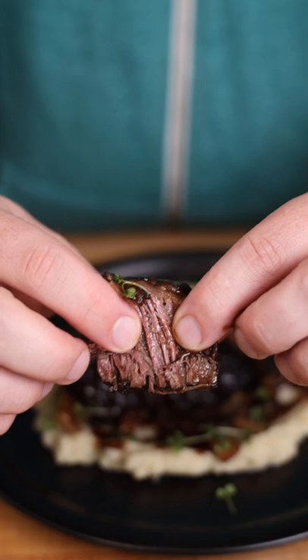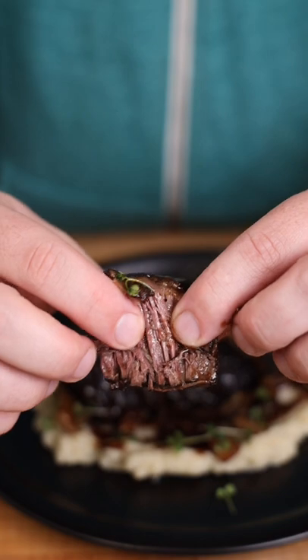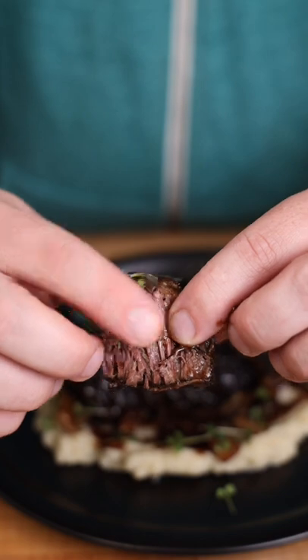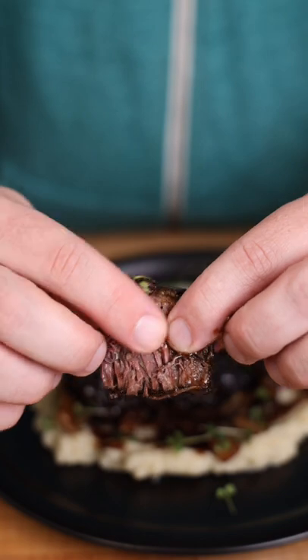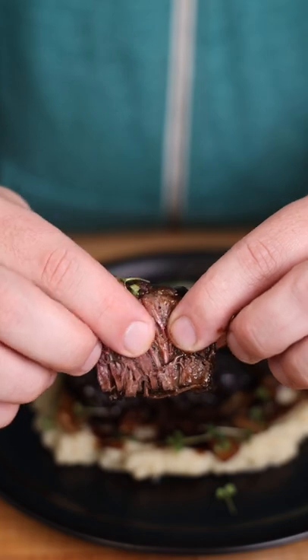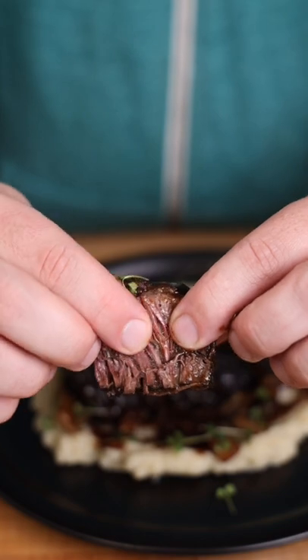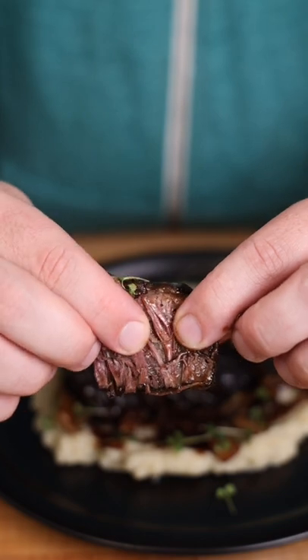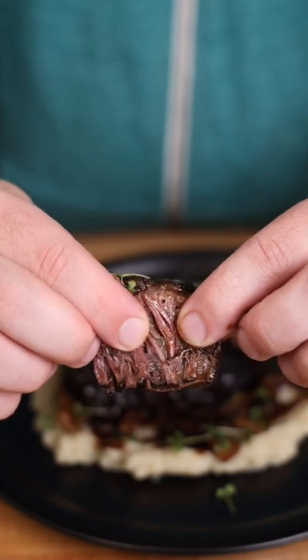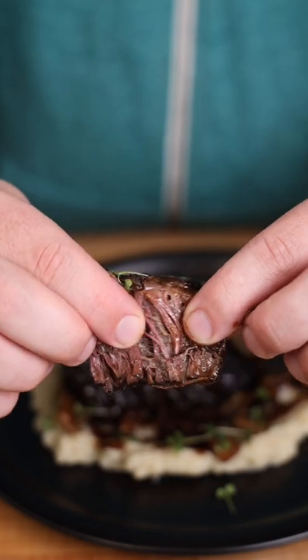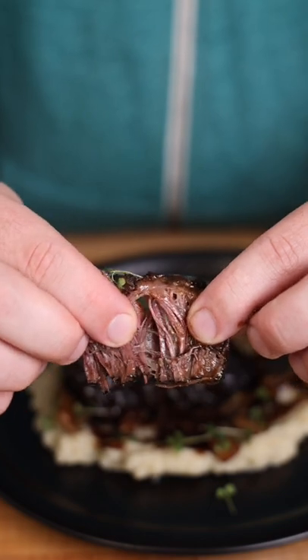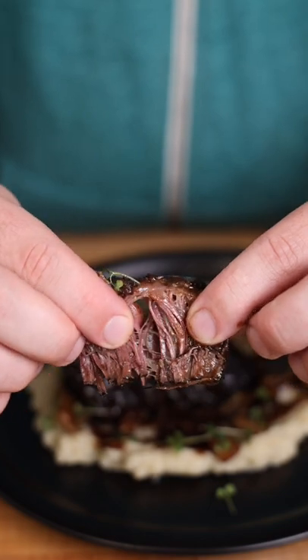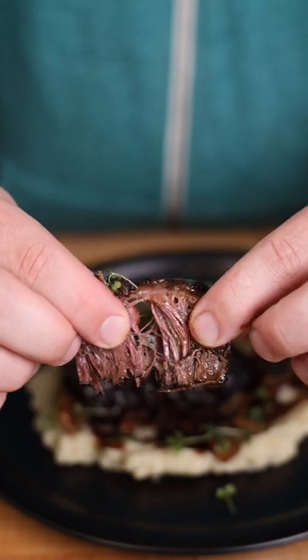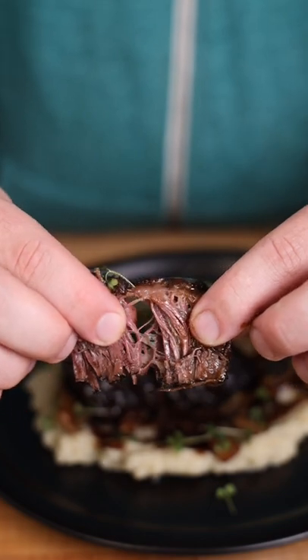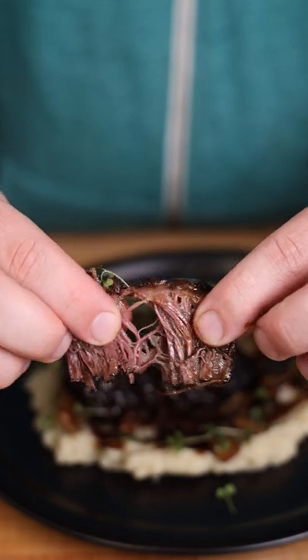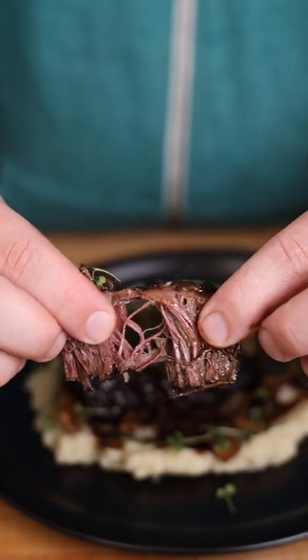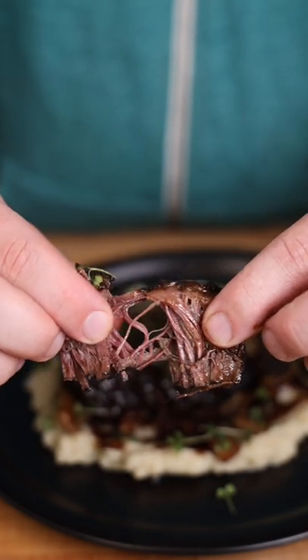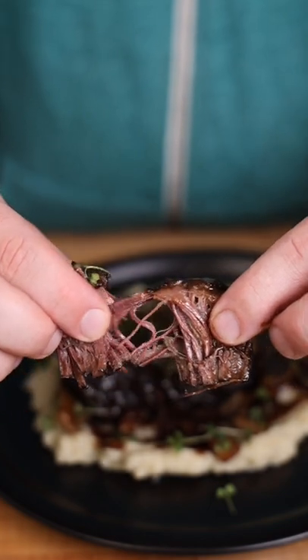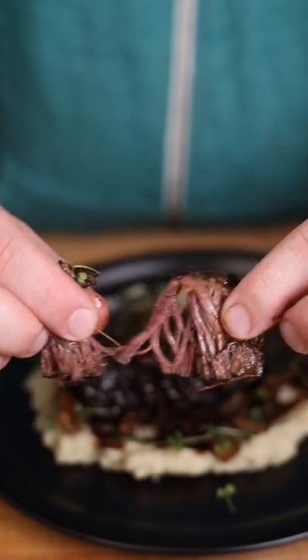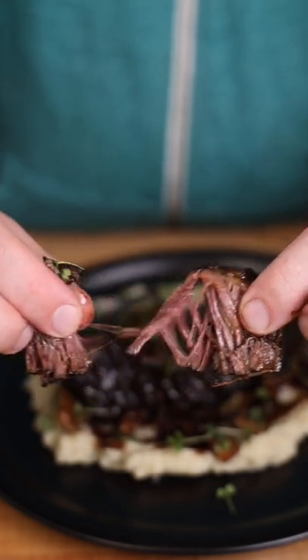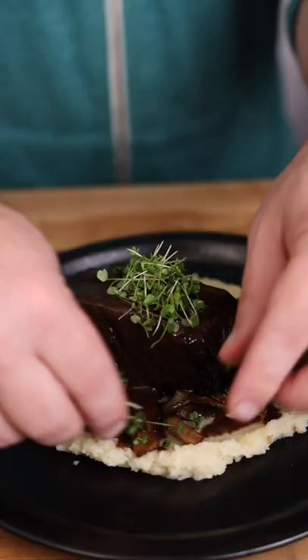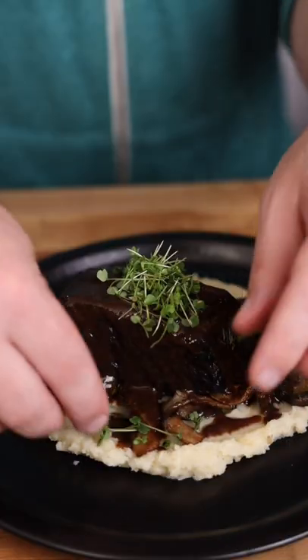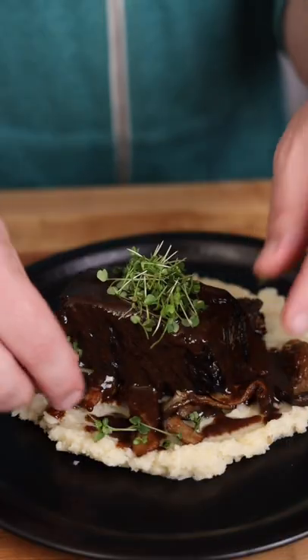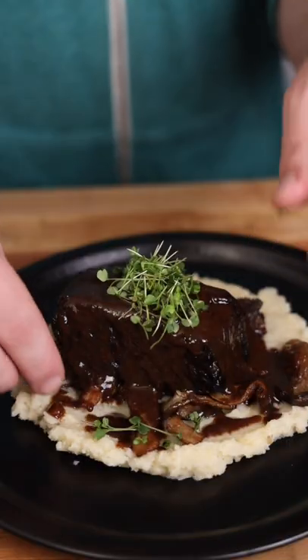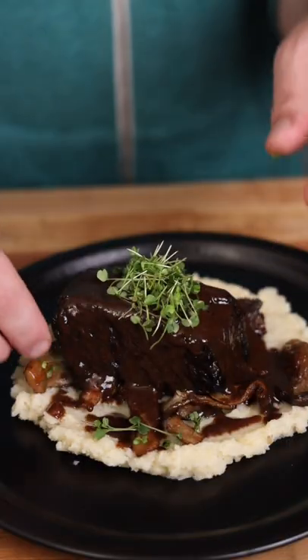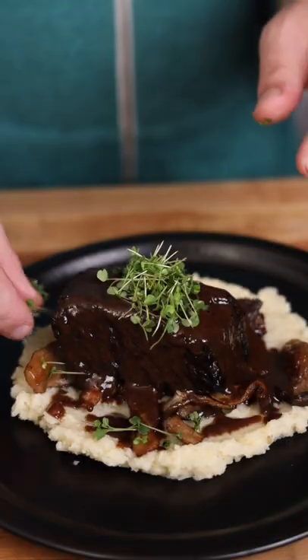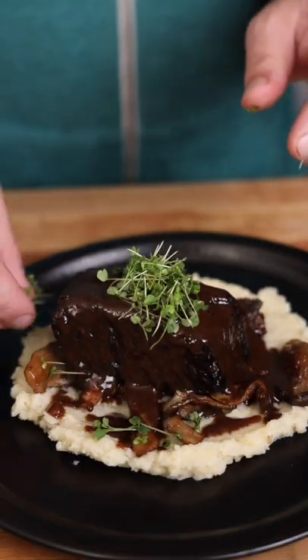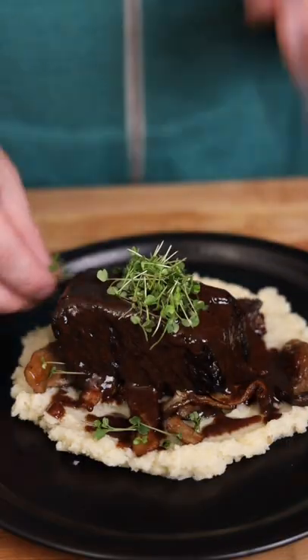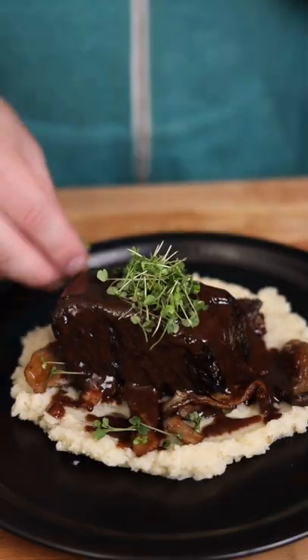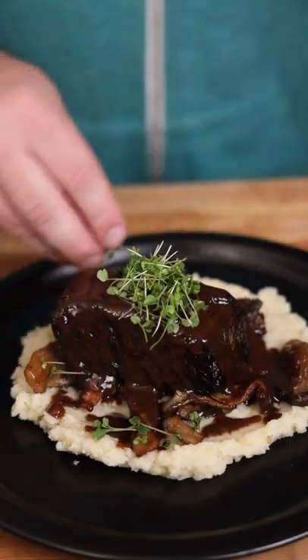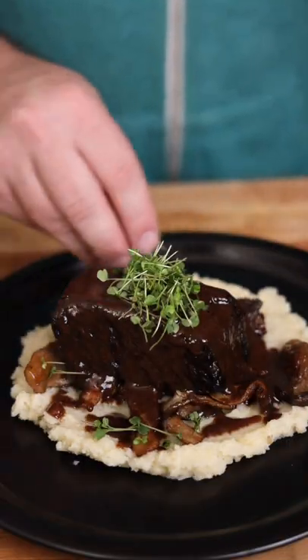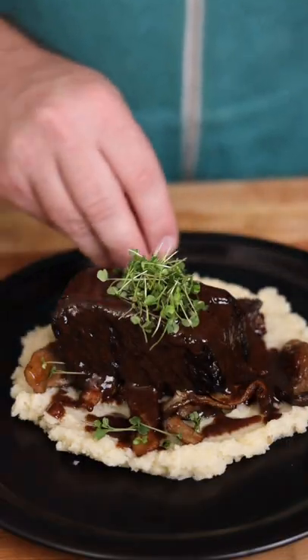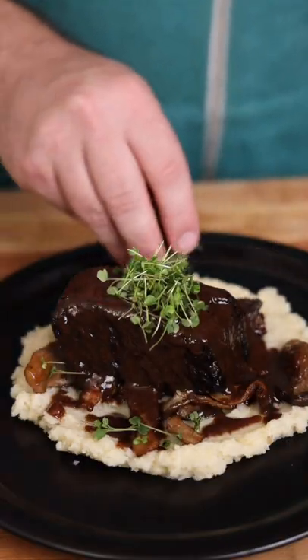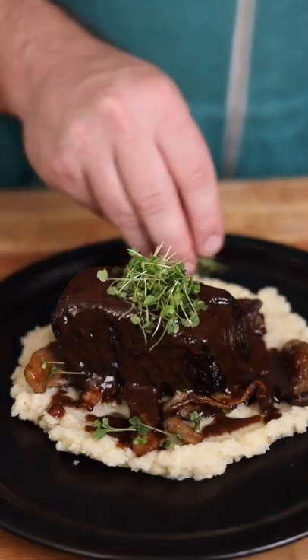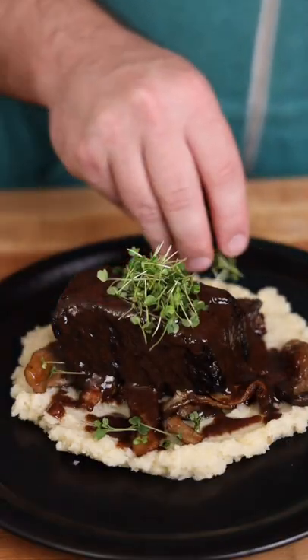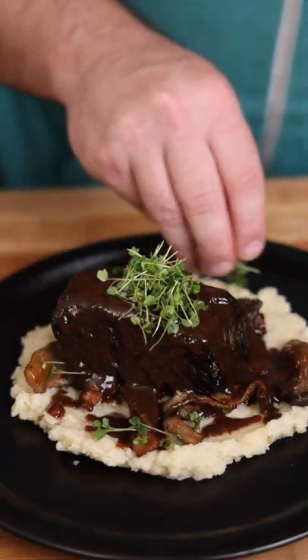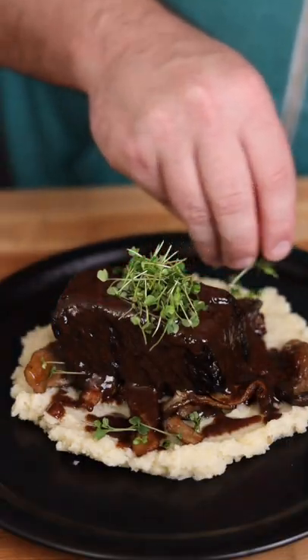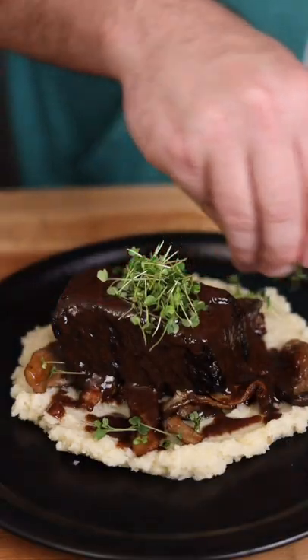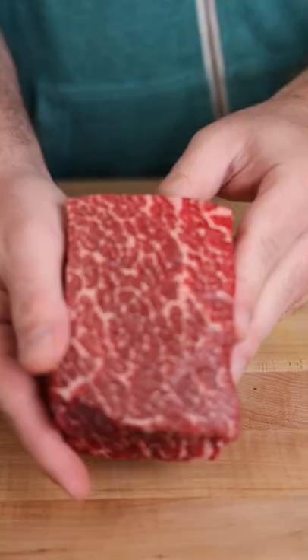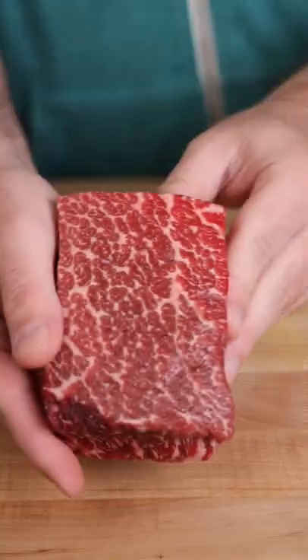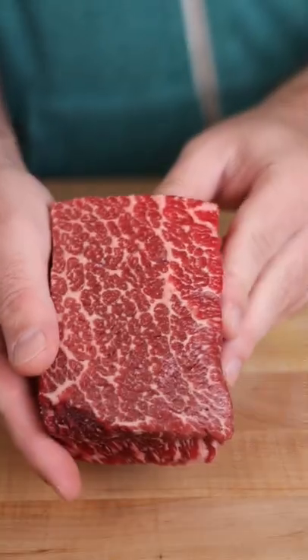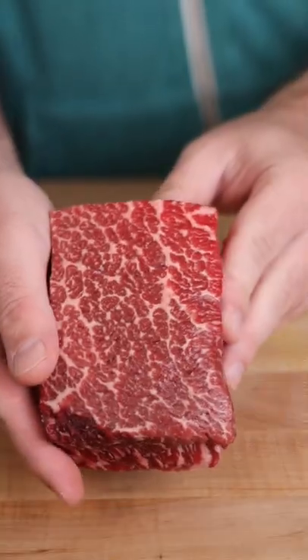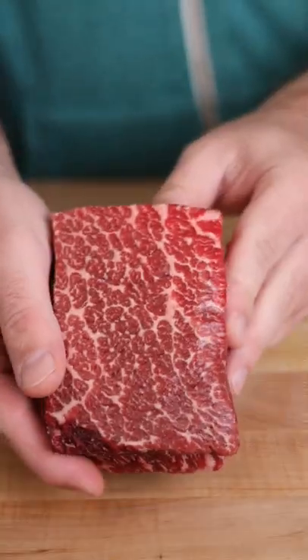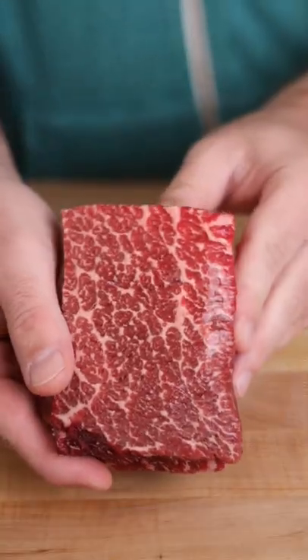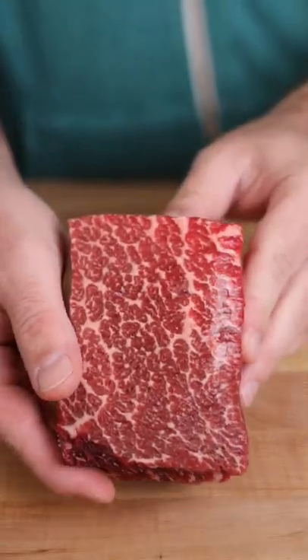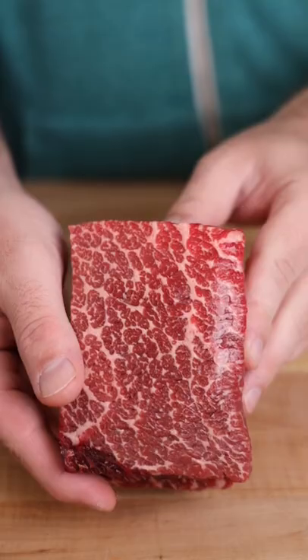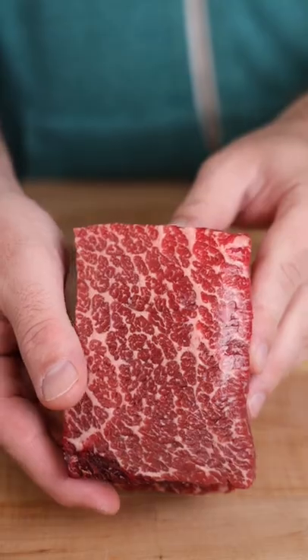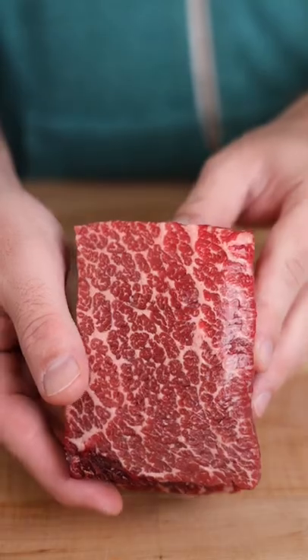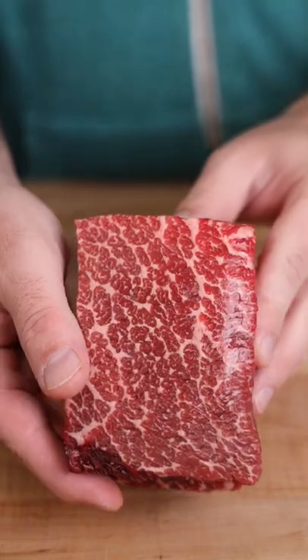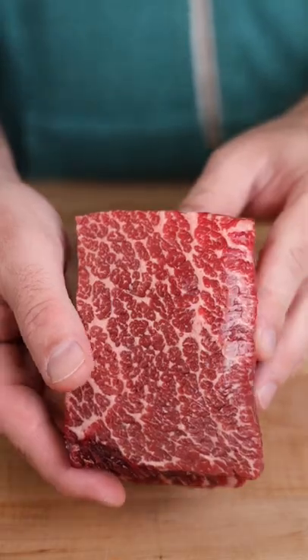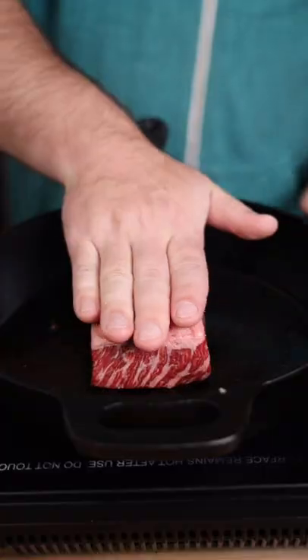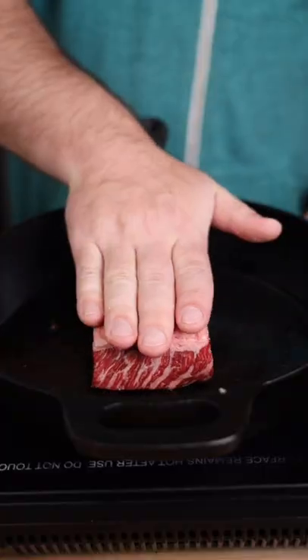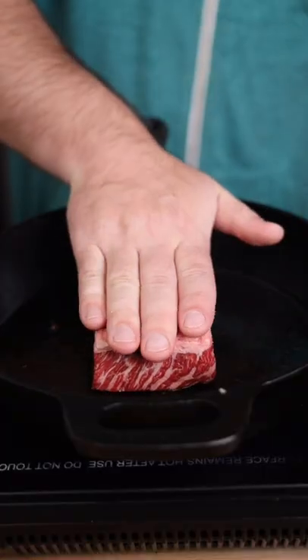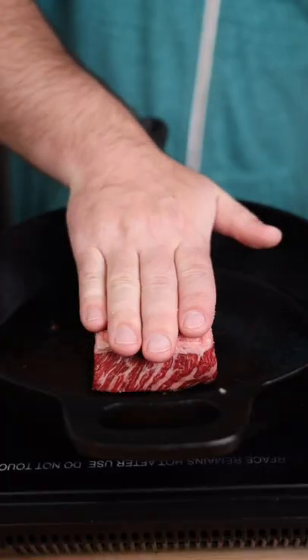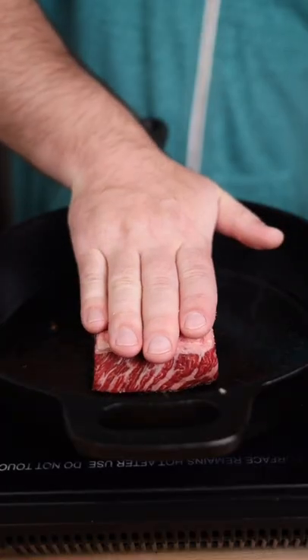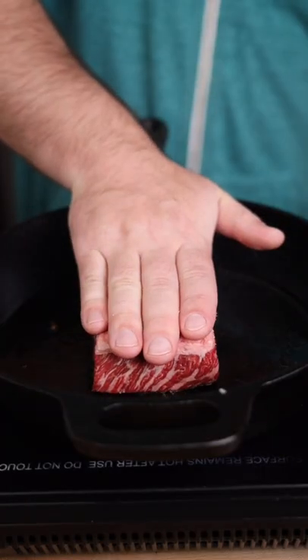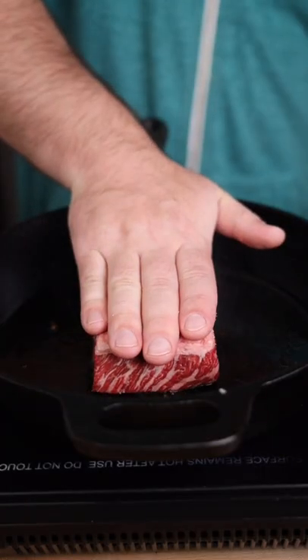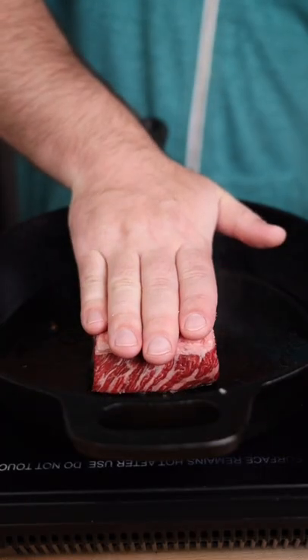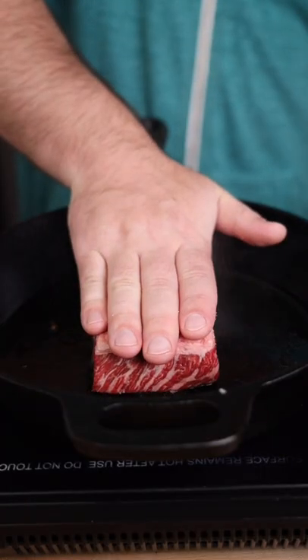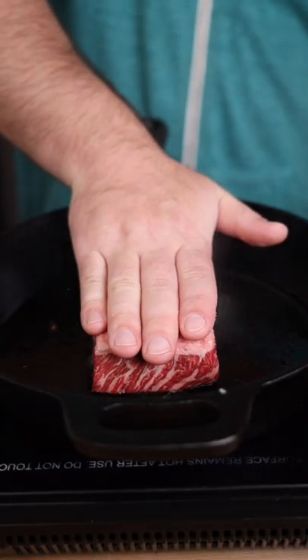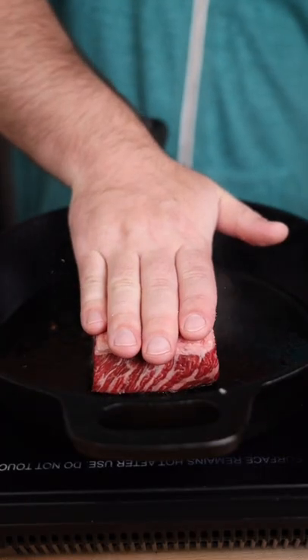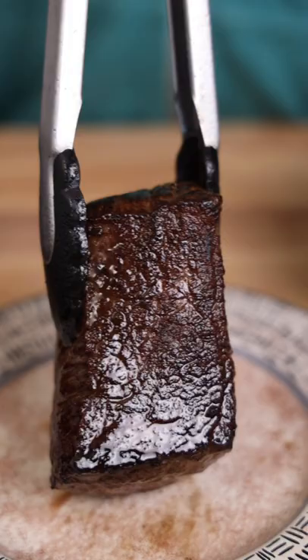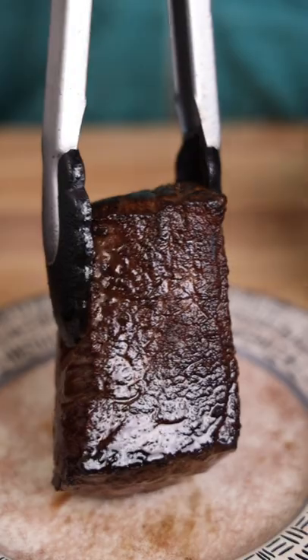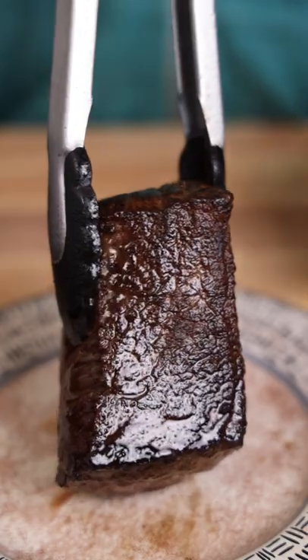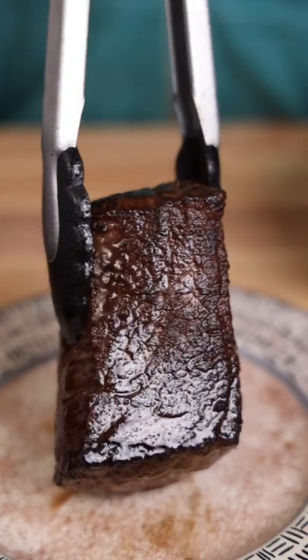You want your meat to fall apart like this? It sounds like a lot of work, but it's actually super easy. We're just going to grab our short ribs, salt it, and sear it on all sides.